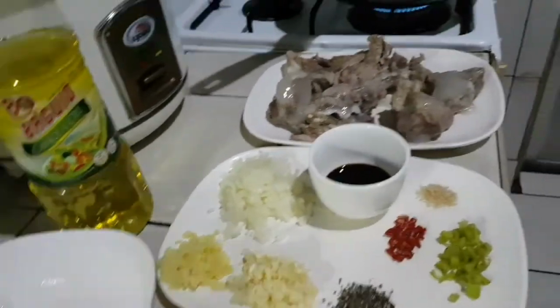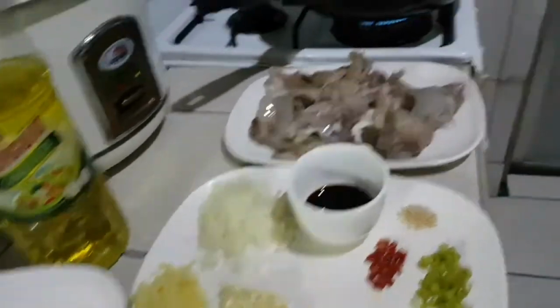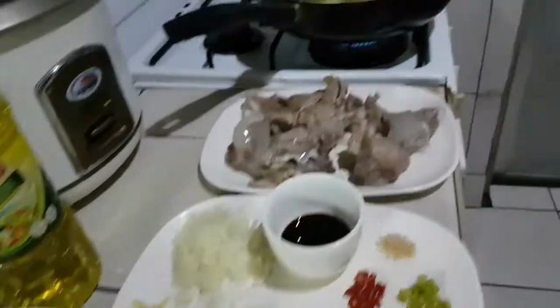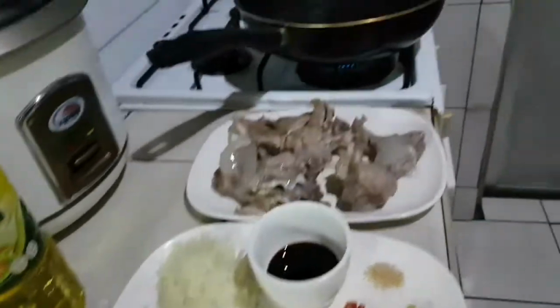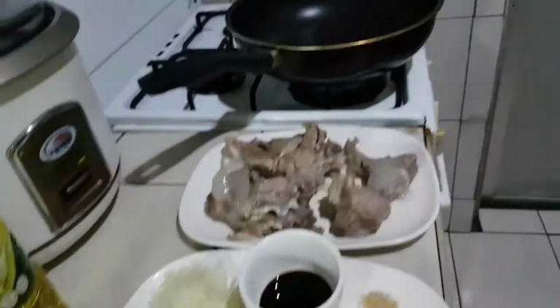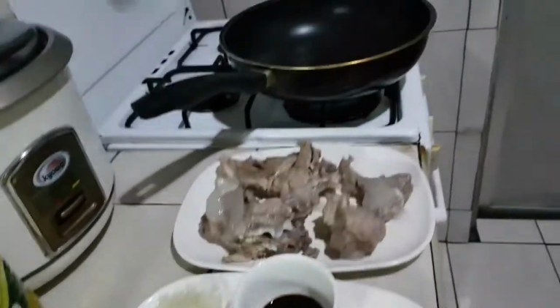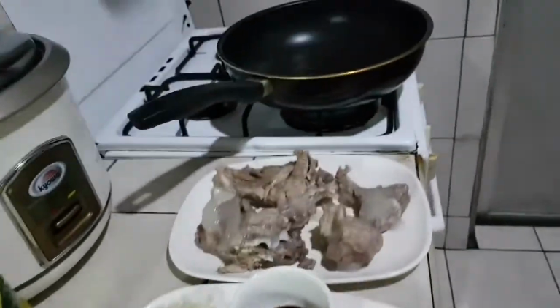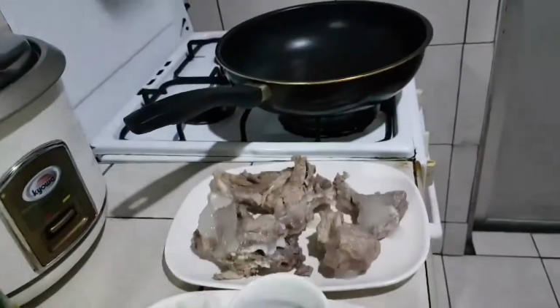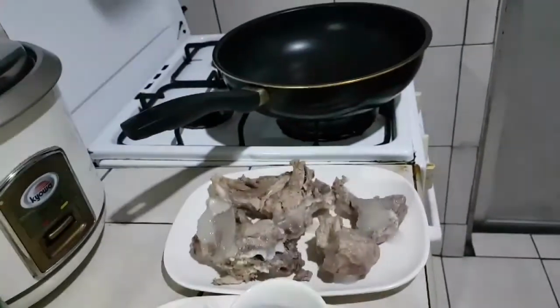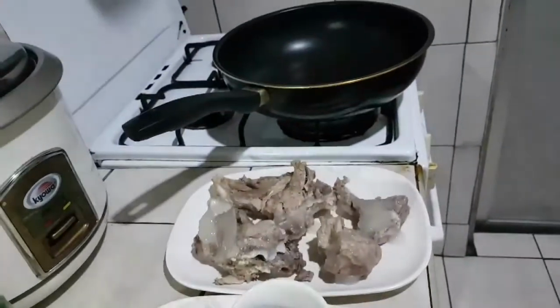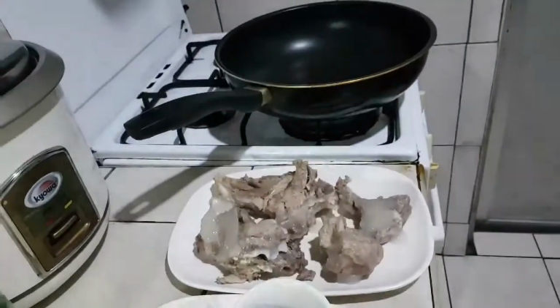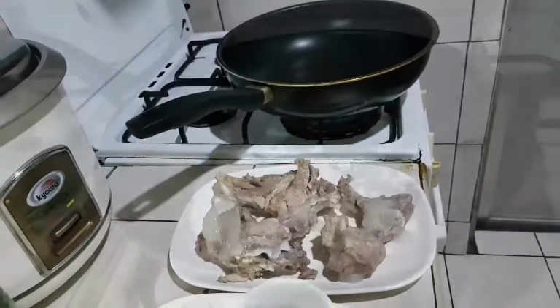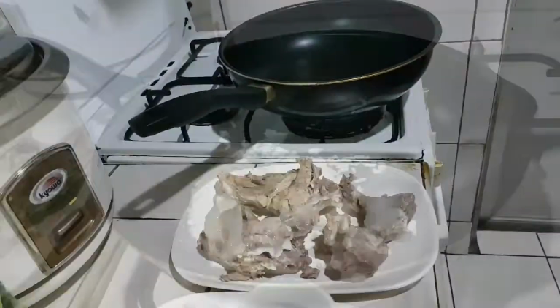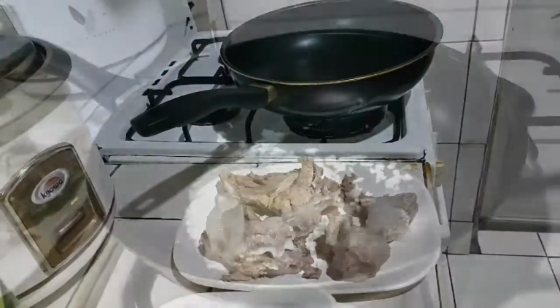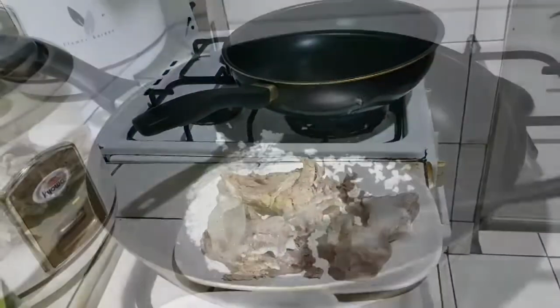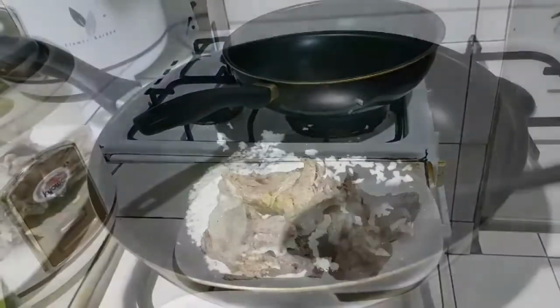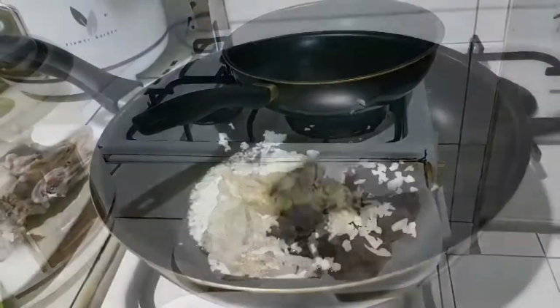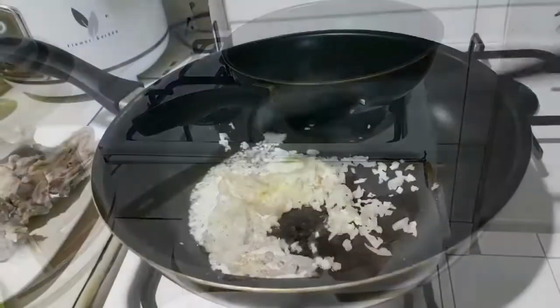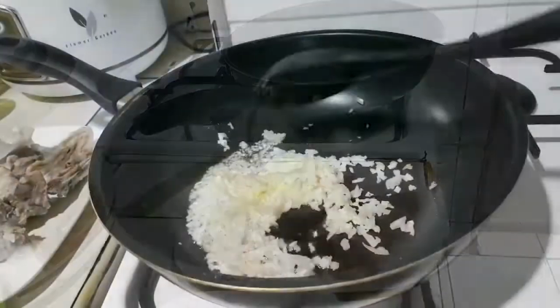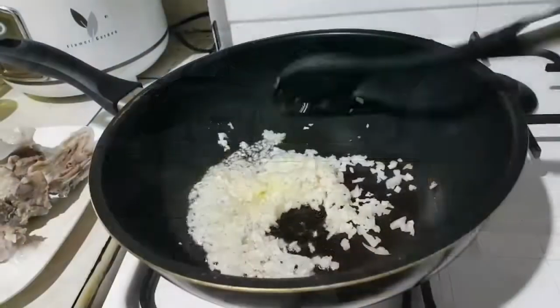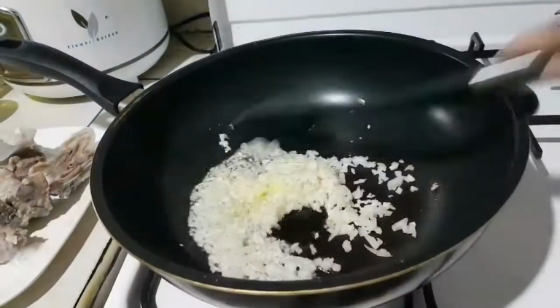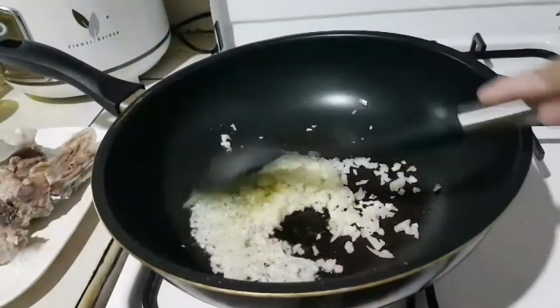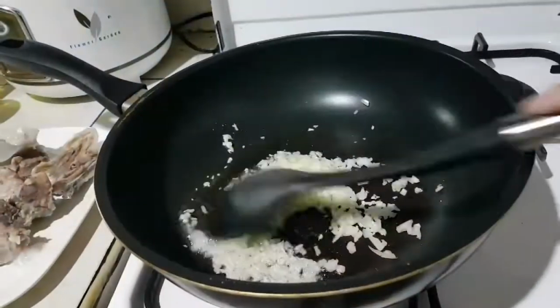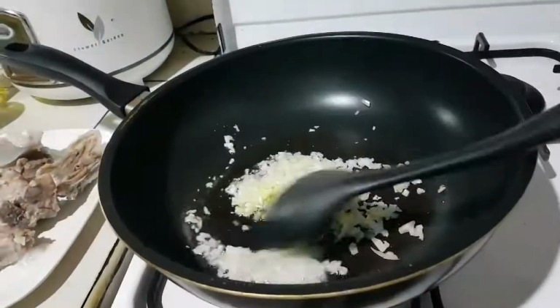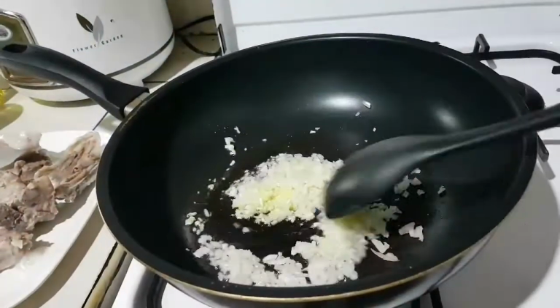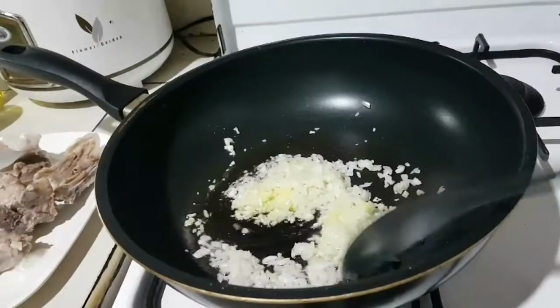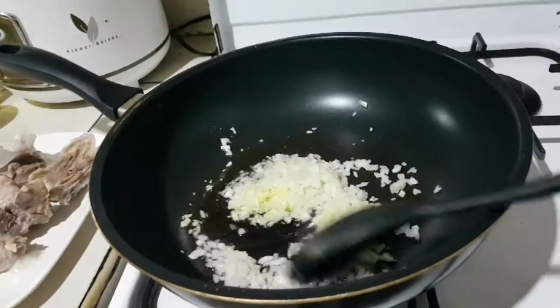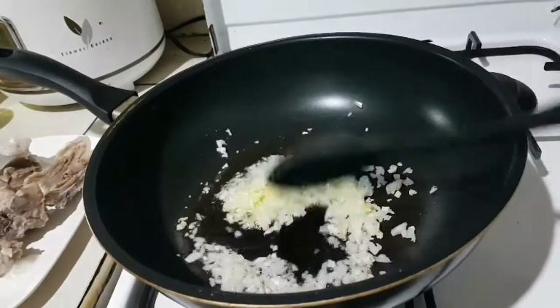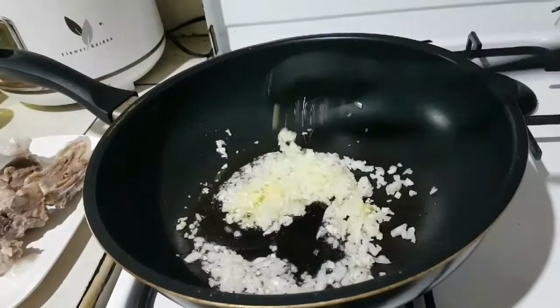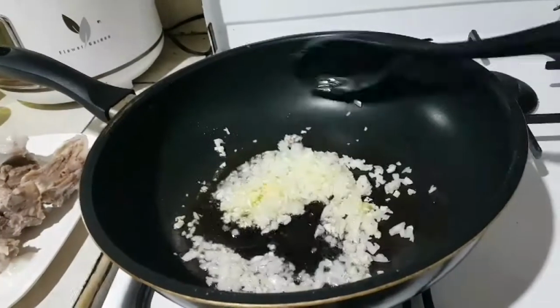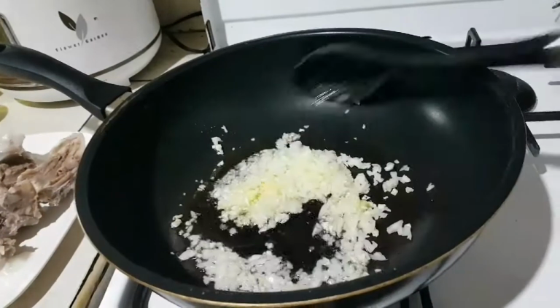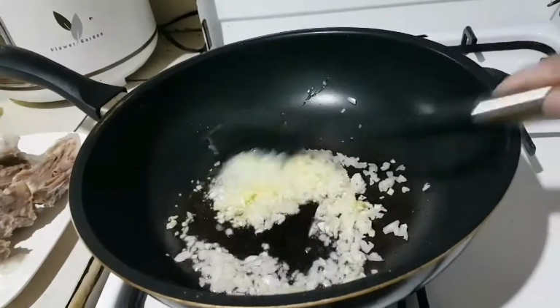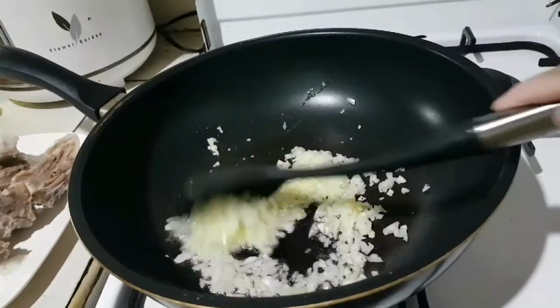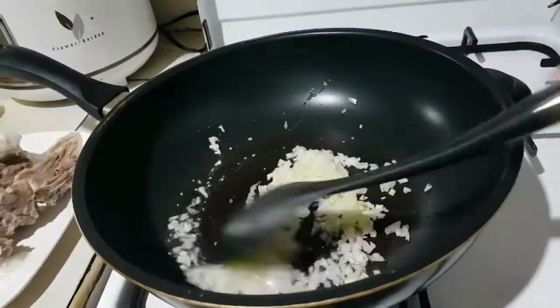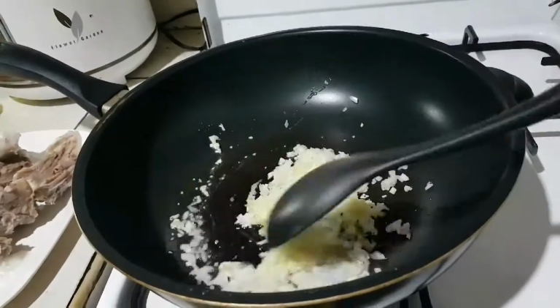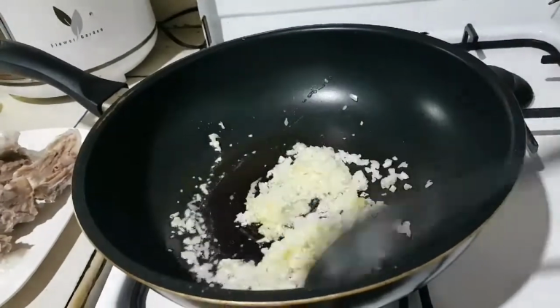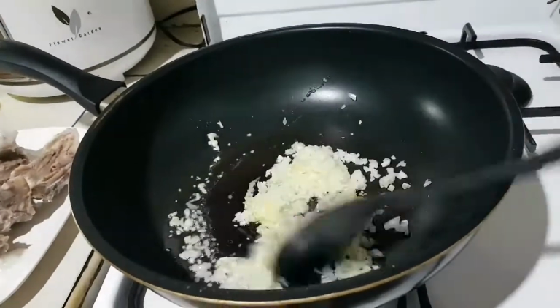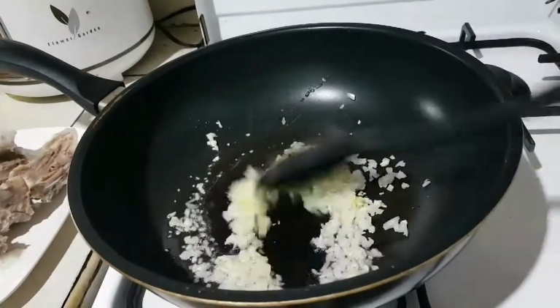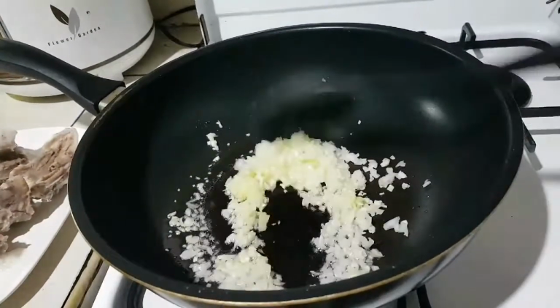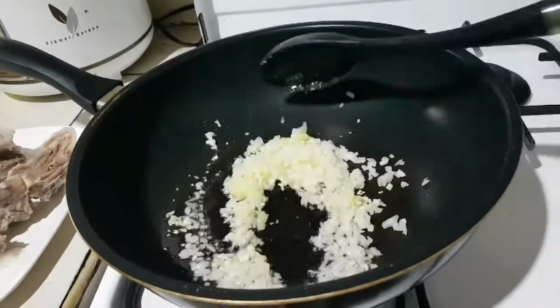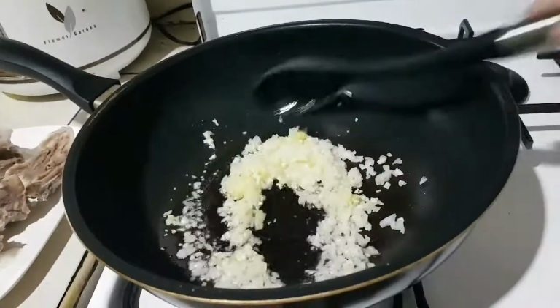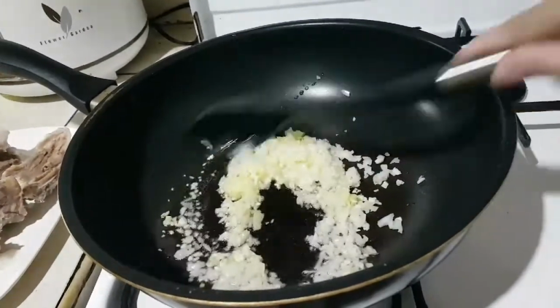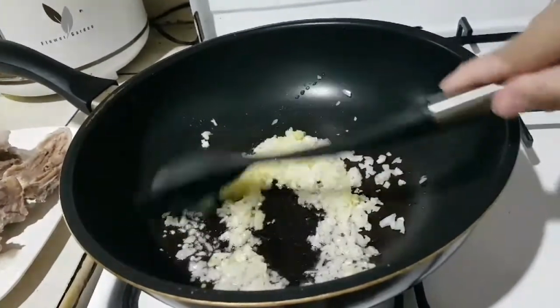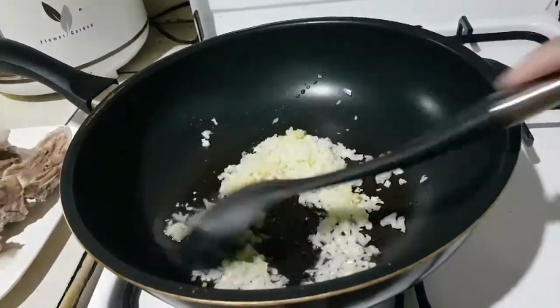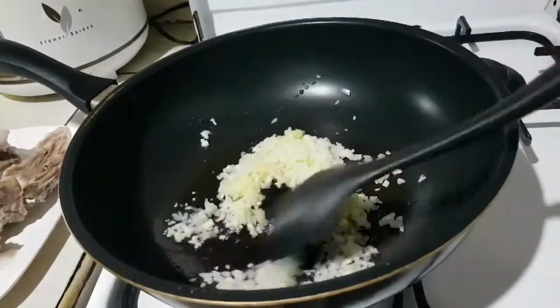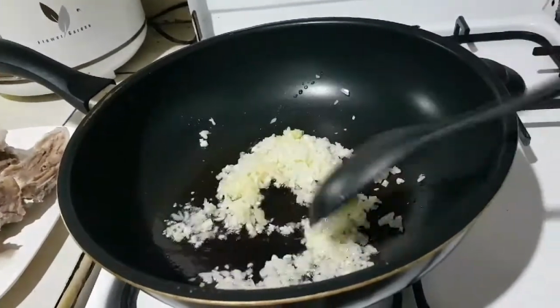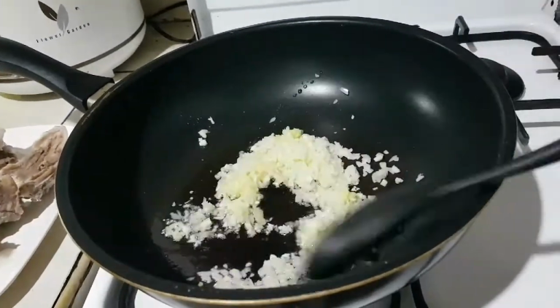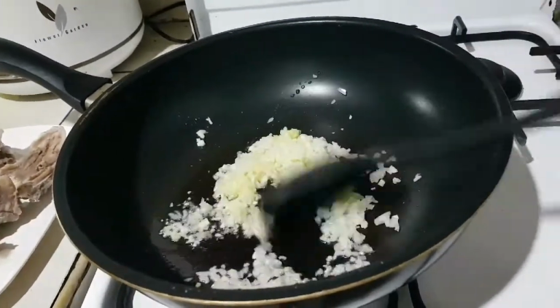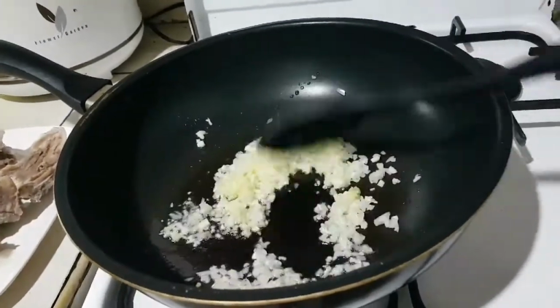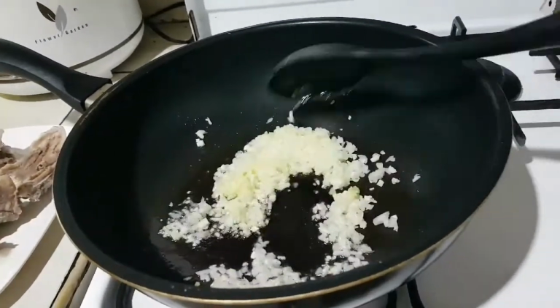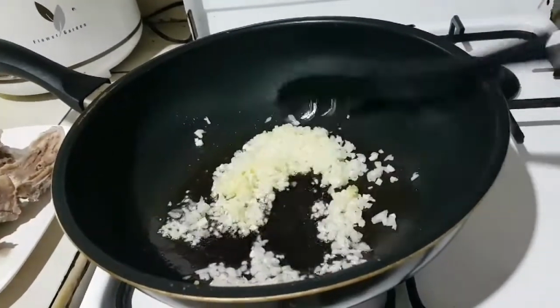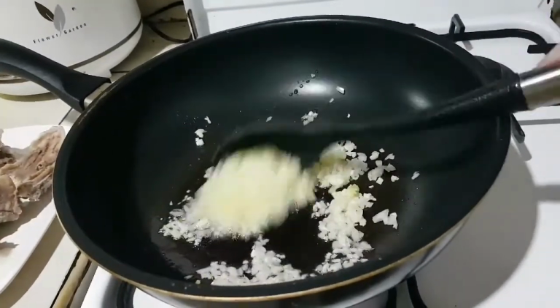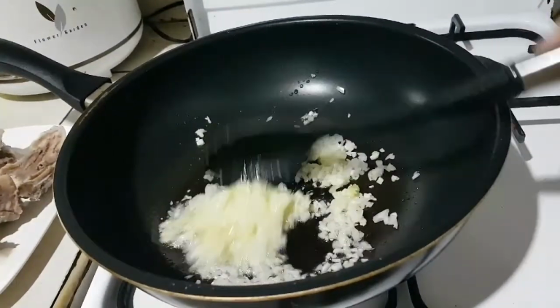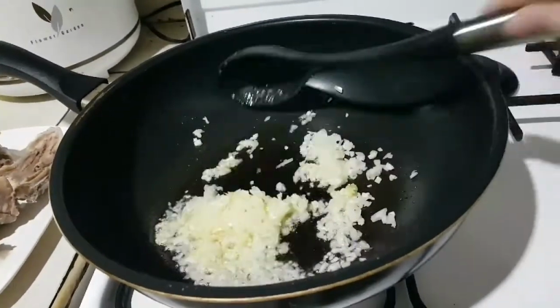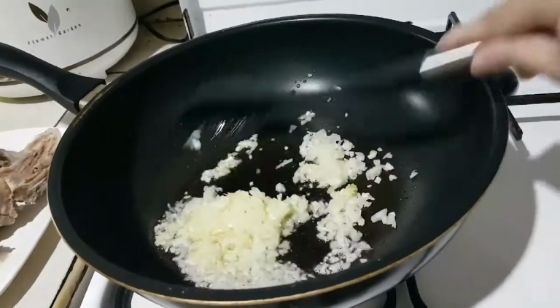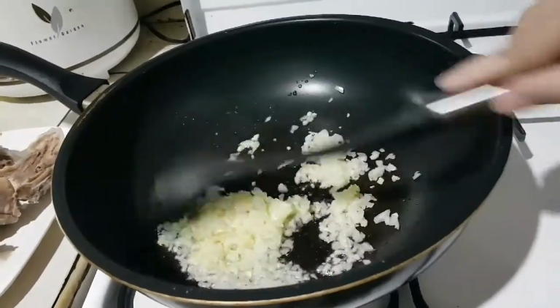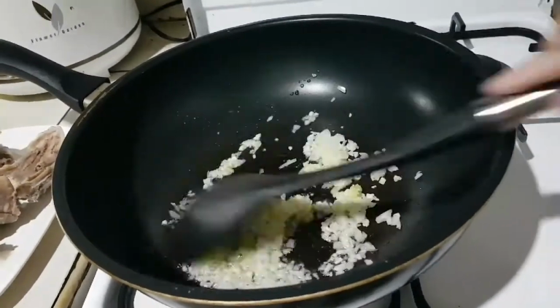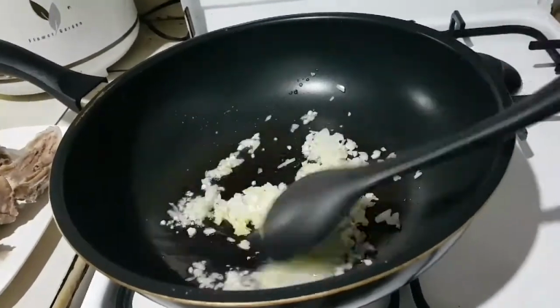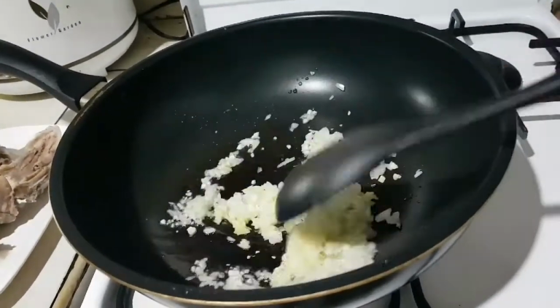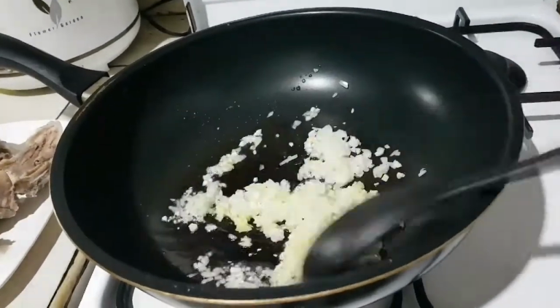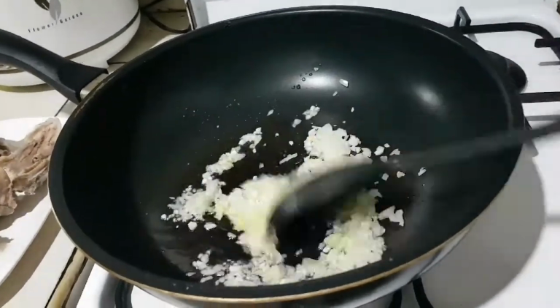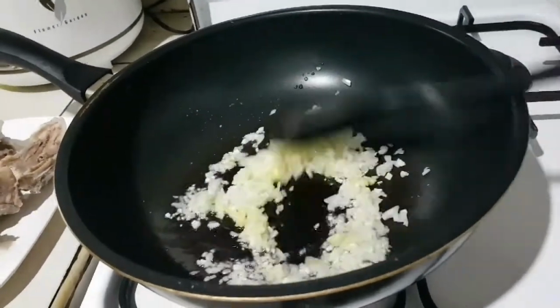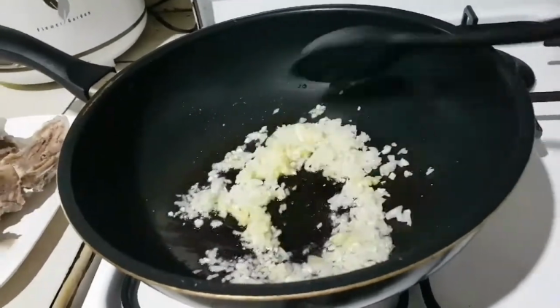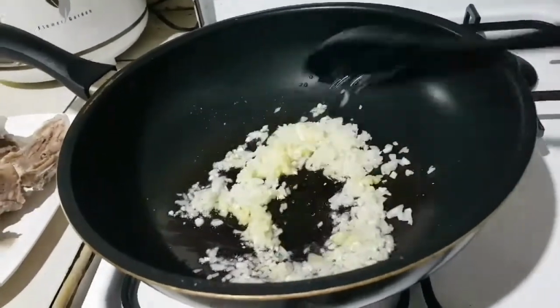Let's get started! First we need garlic, ginger, and onions.